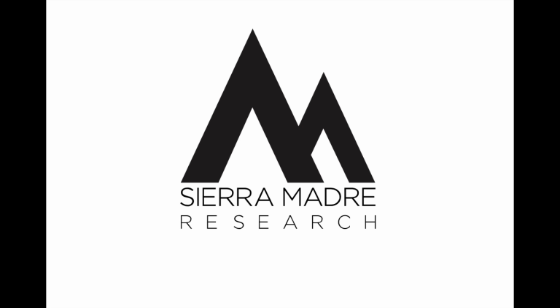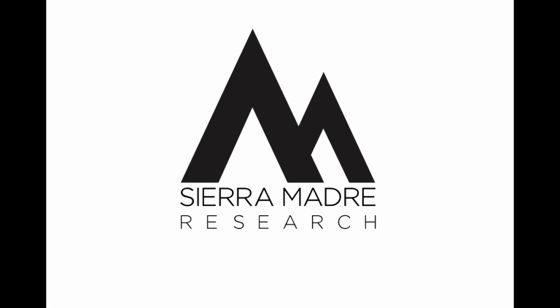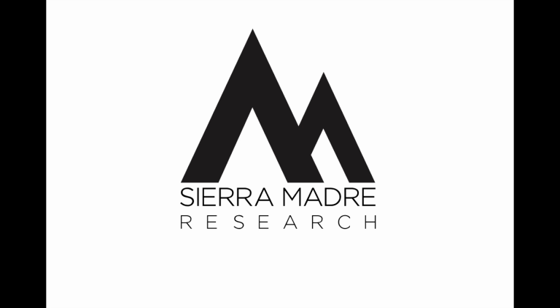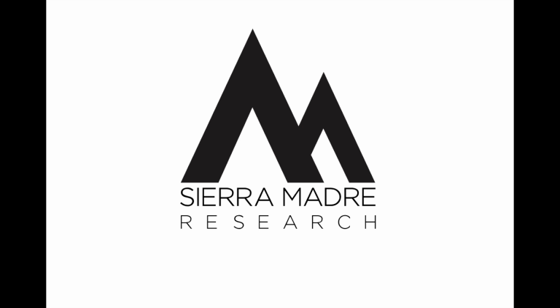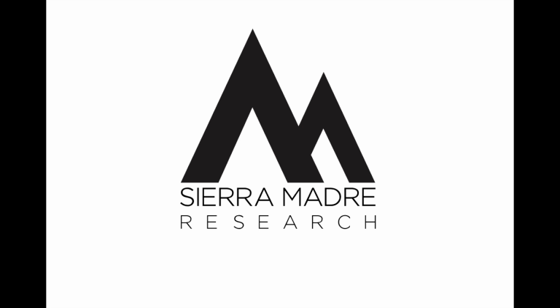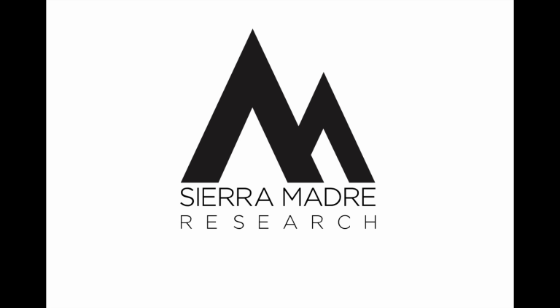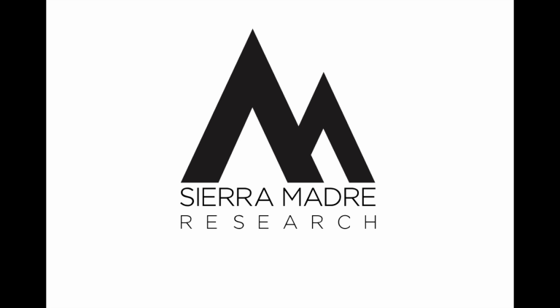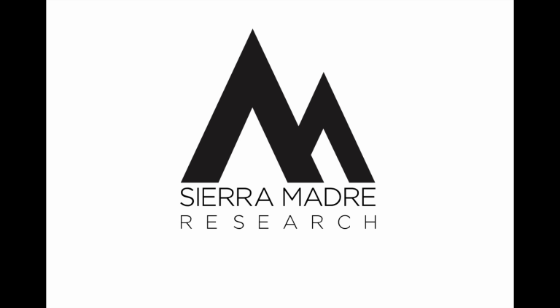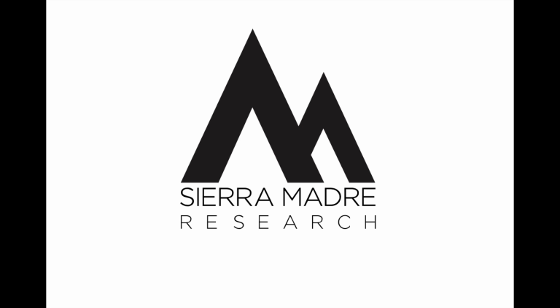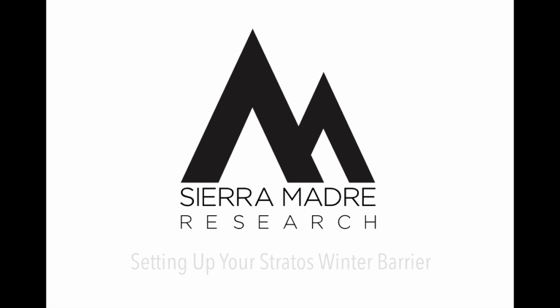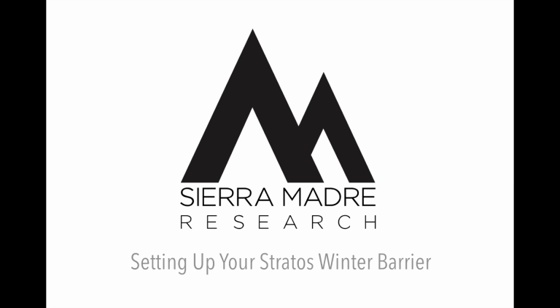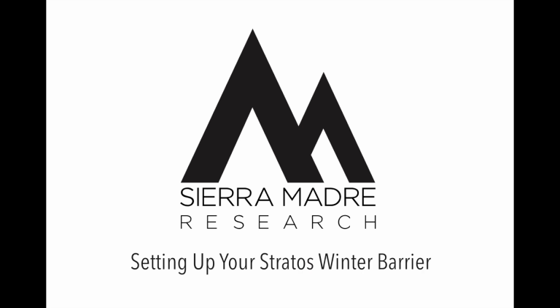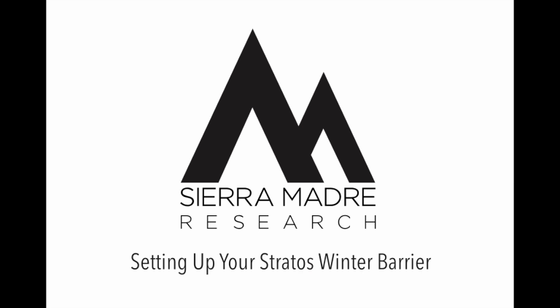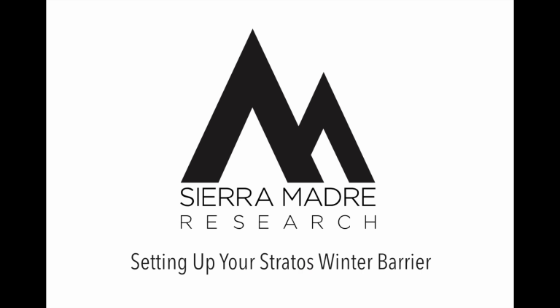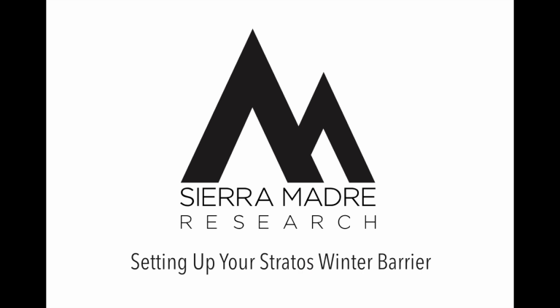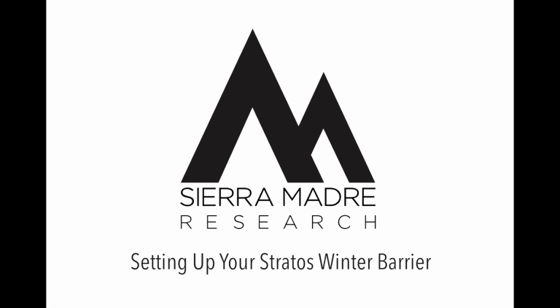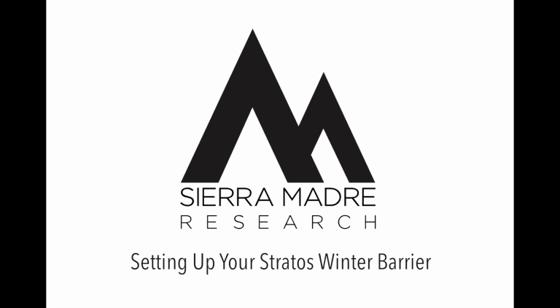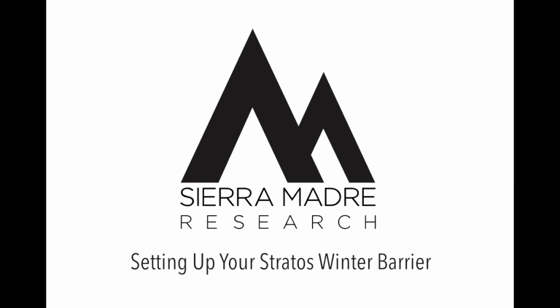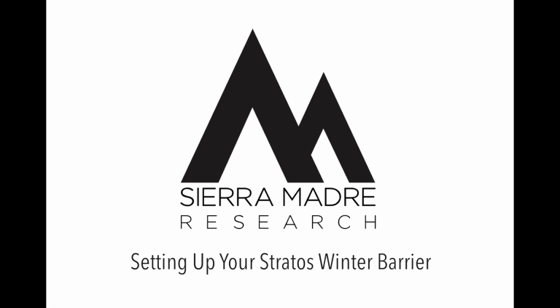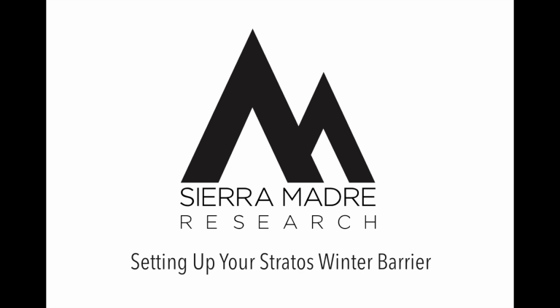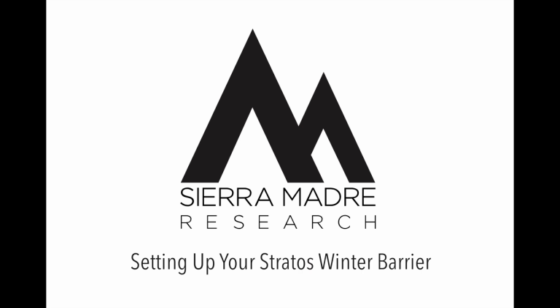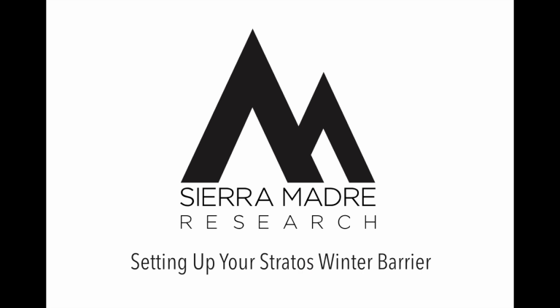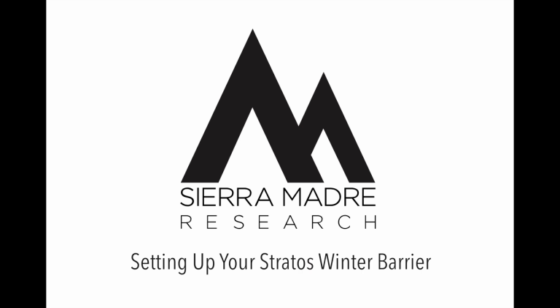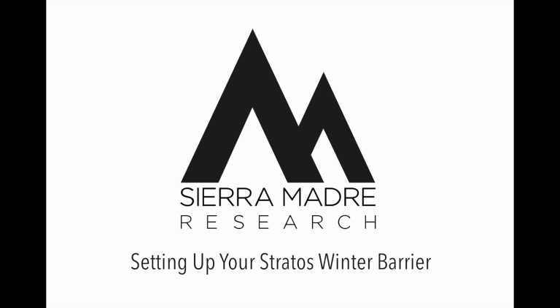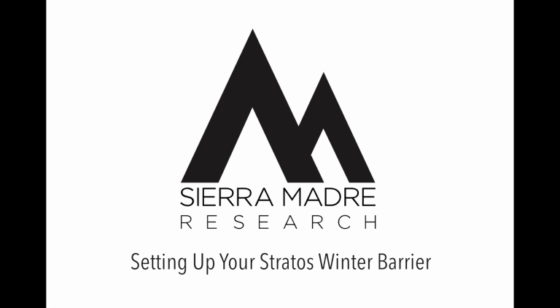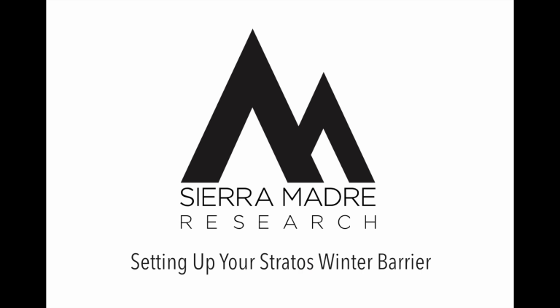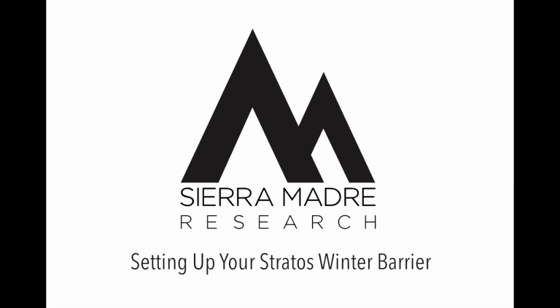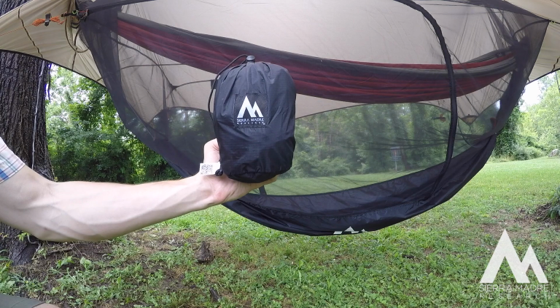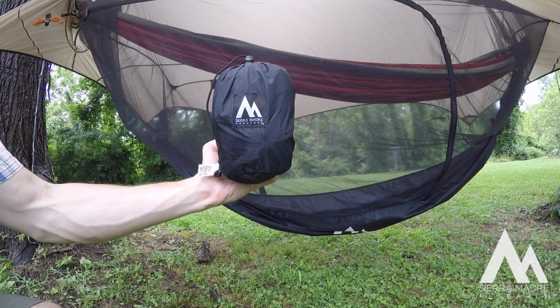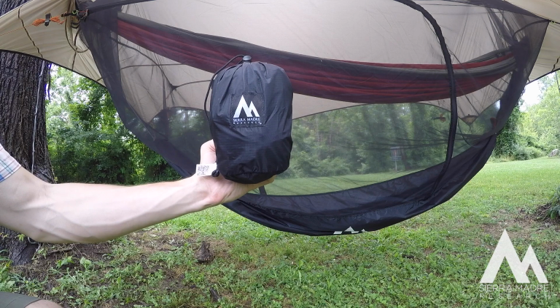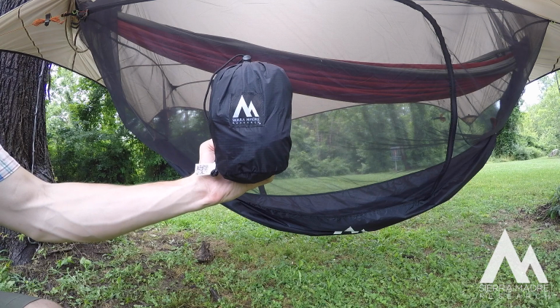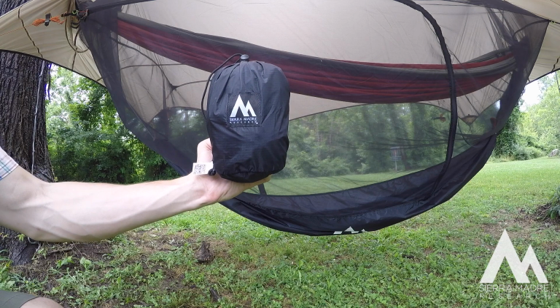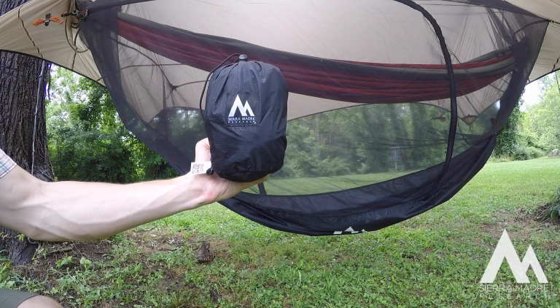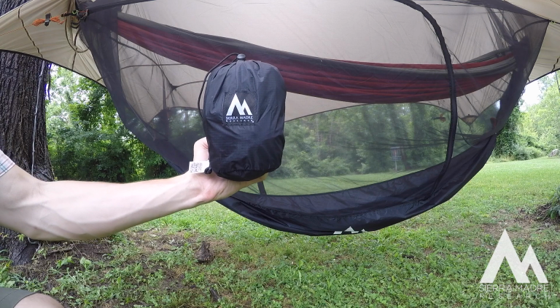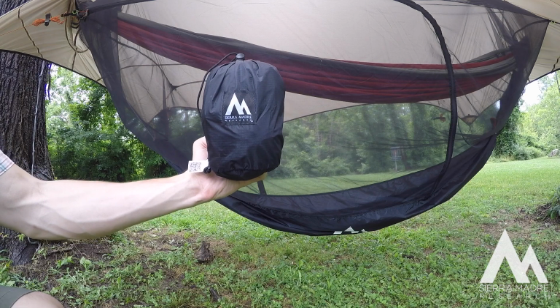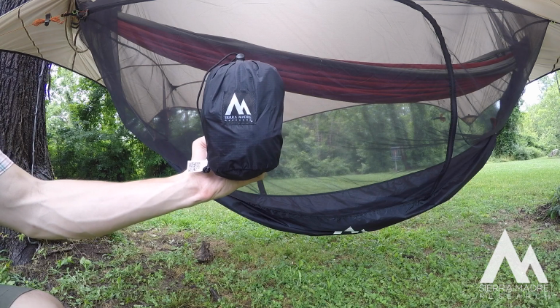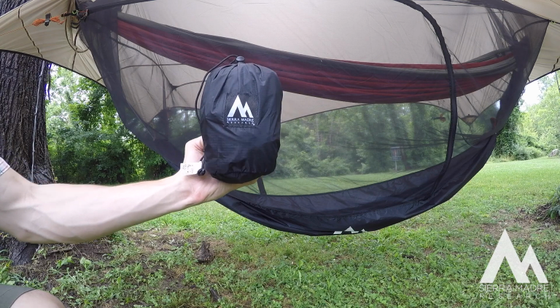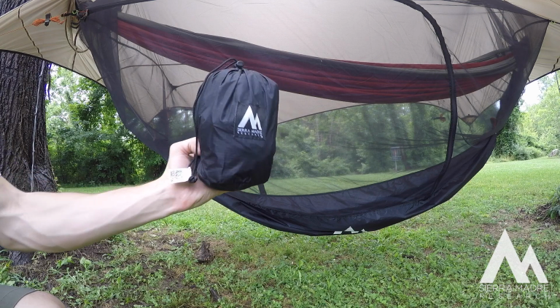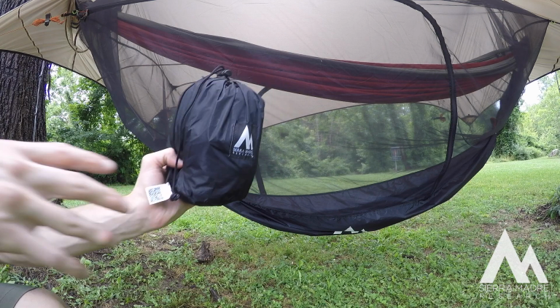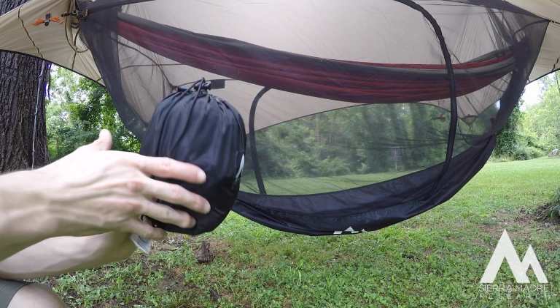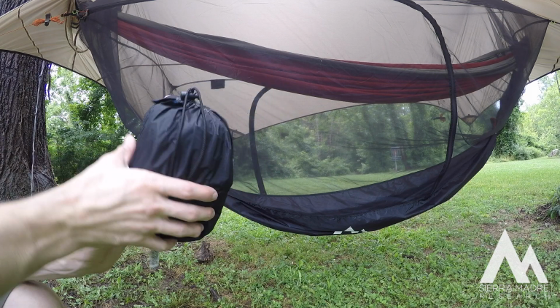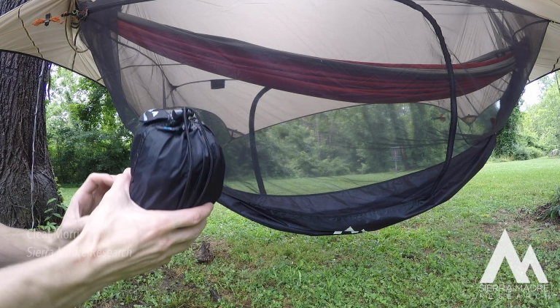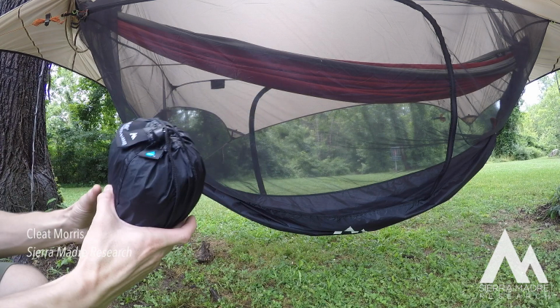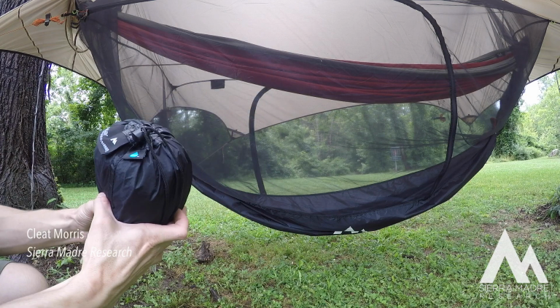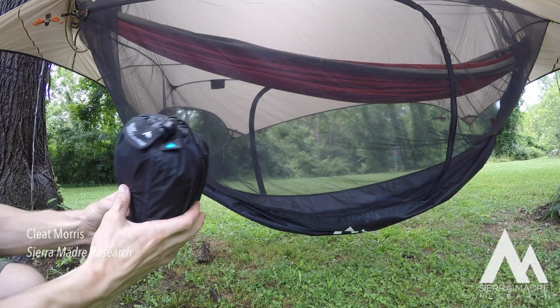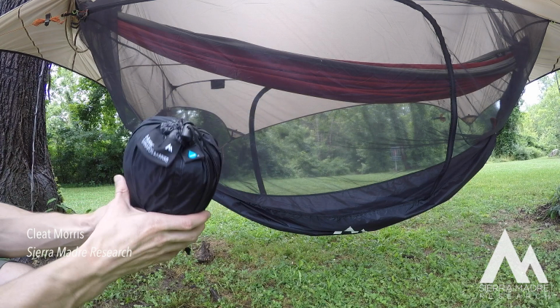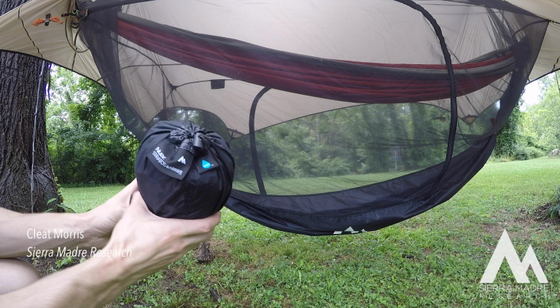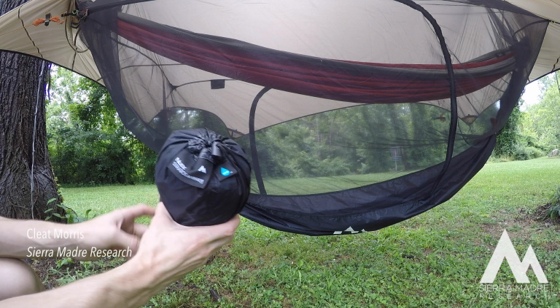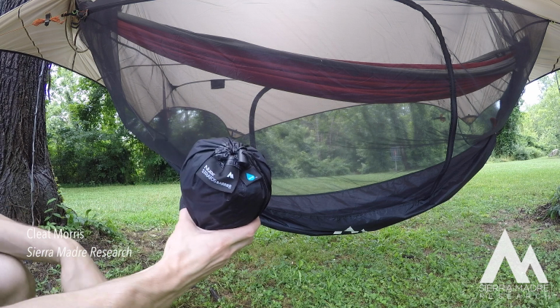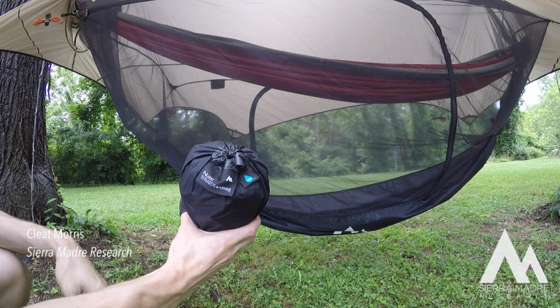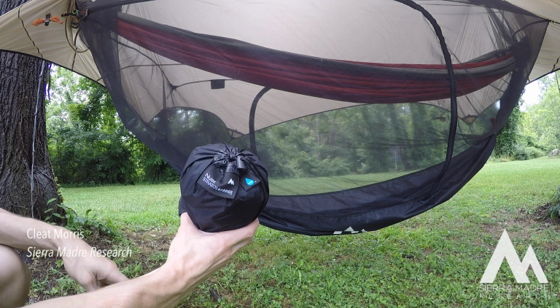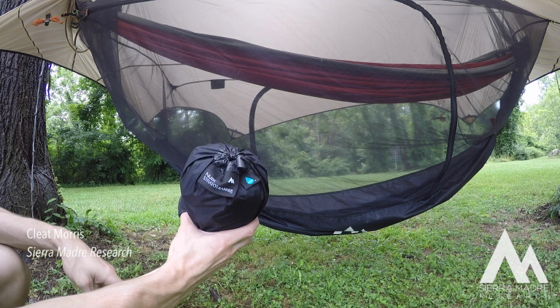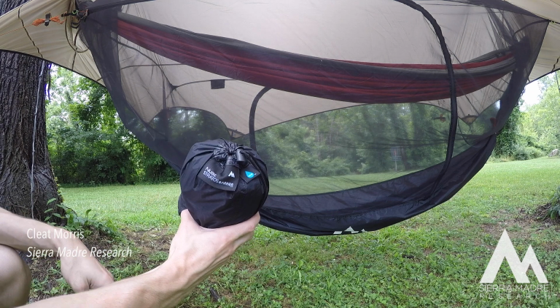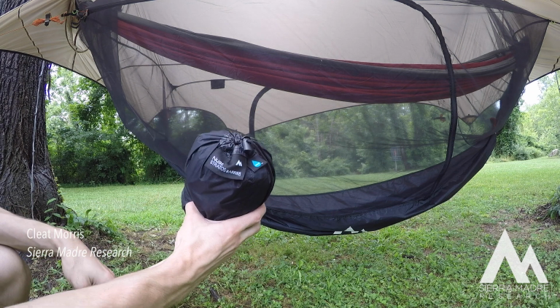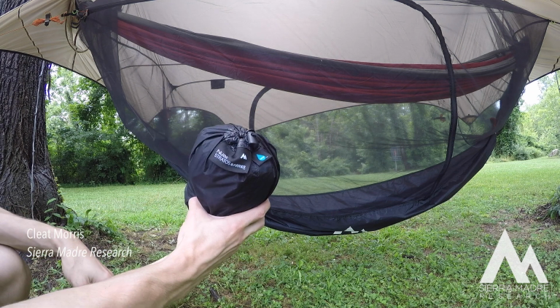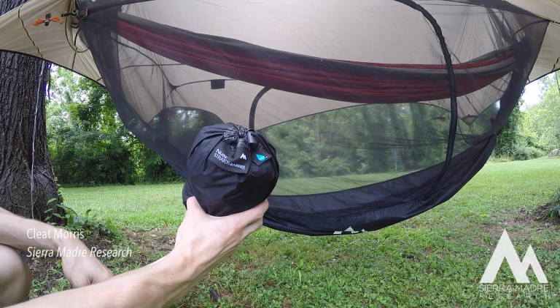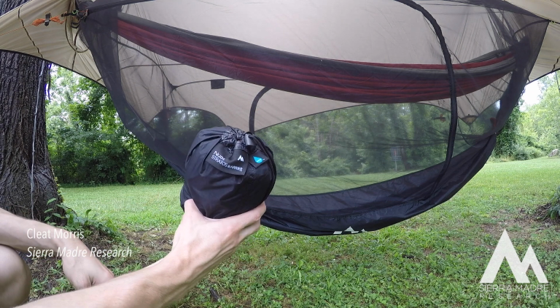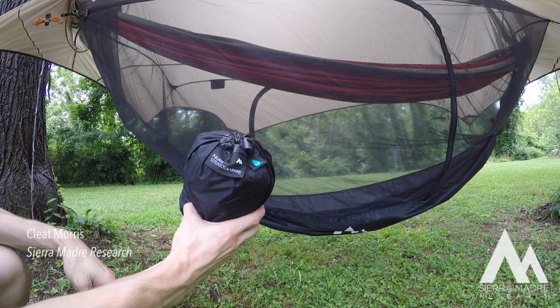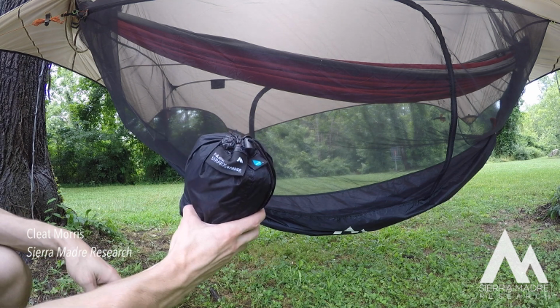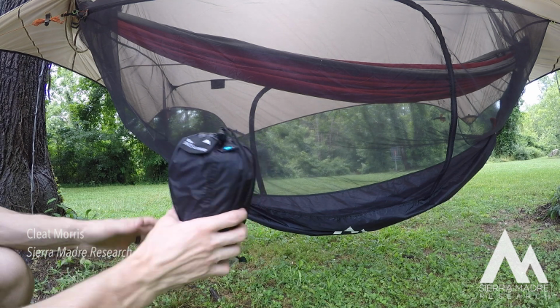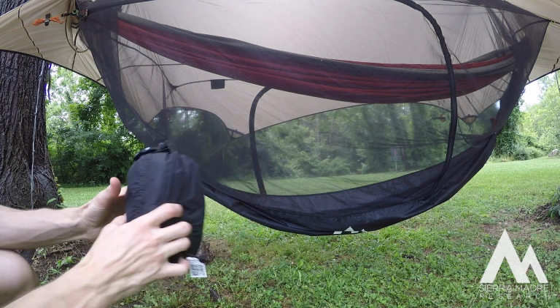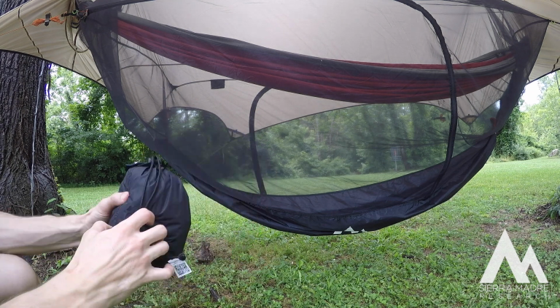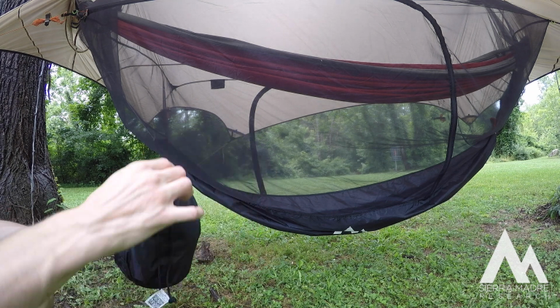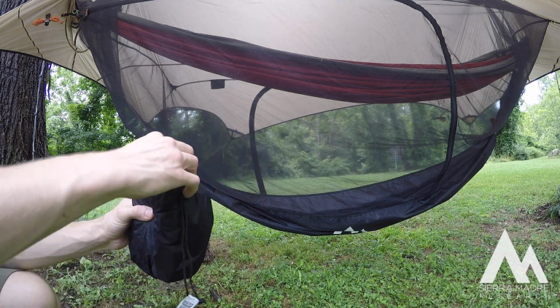Hey guys, Clay here from Sierra Module Research. I'm going to show you how to set up the Stratus Winter Barrier. This tutorial is for when you already have your system and hammock in place.